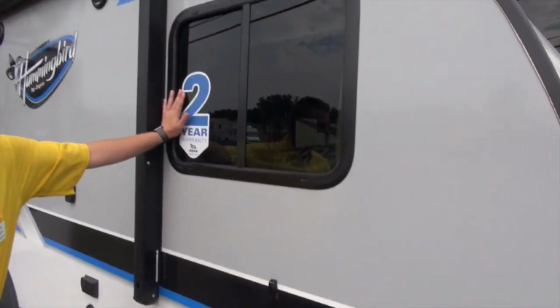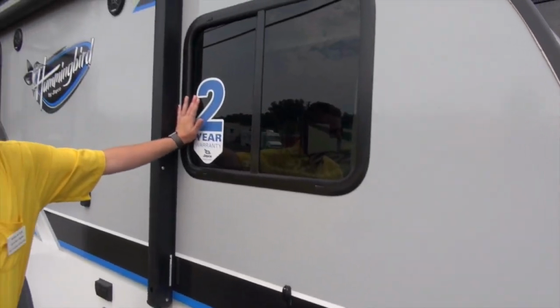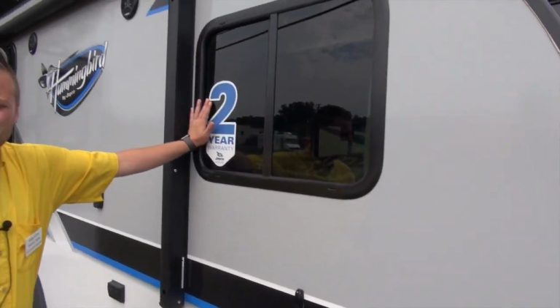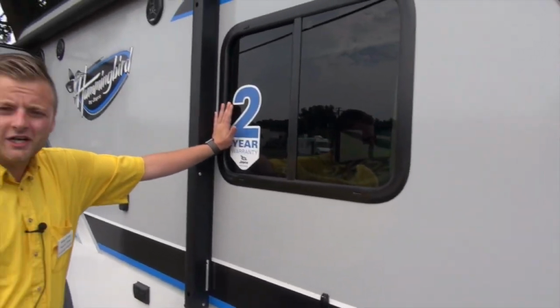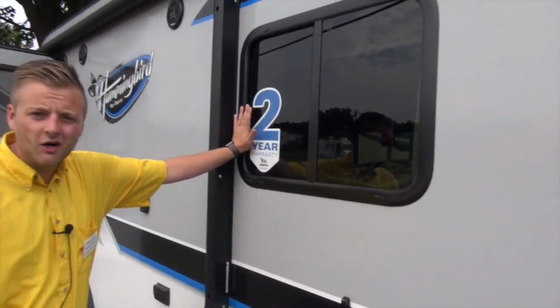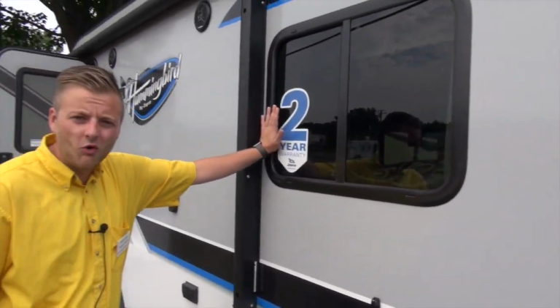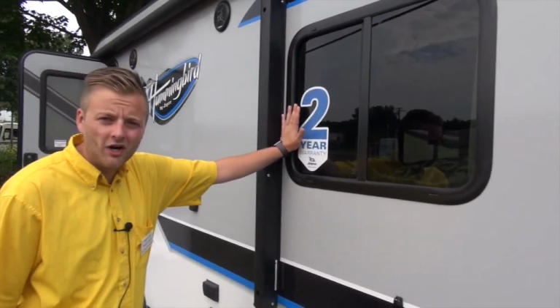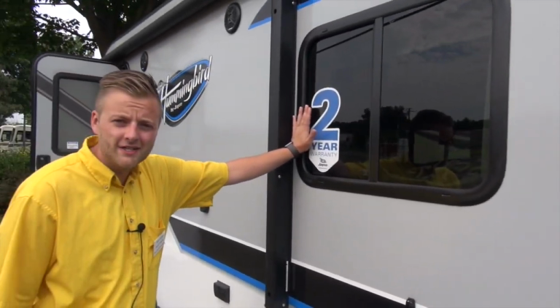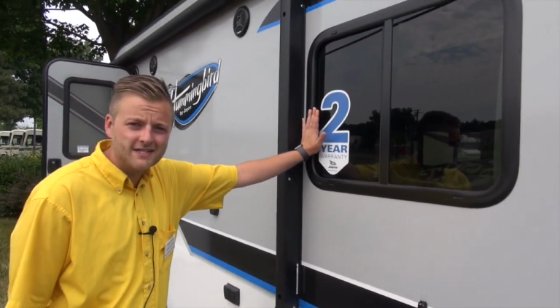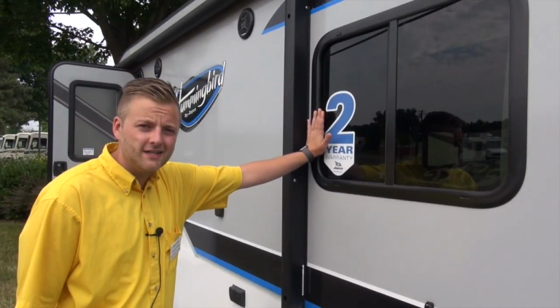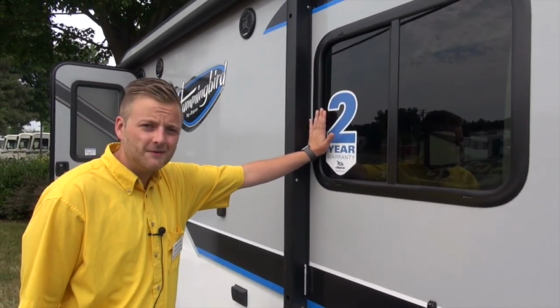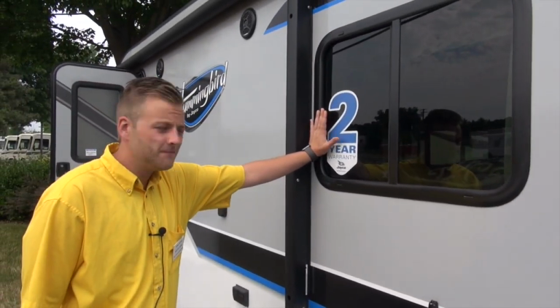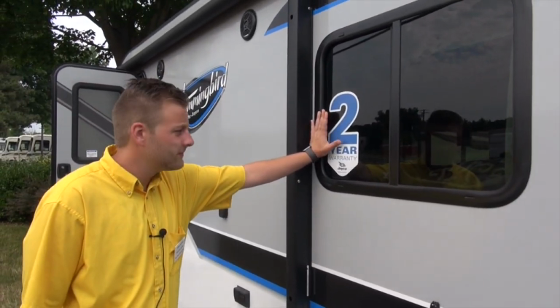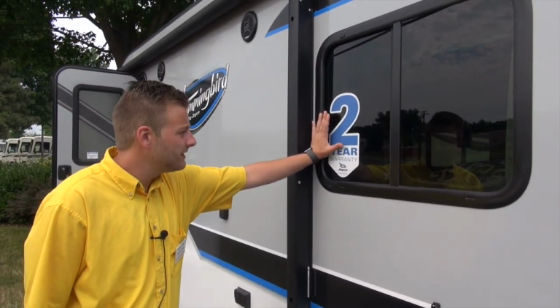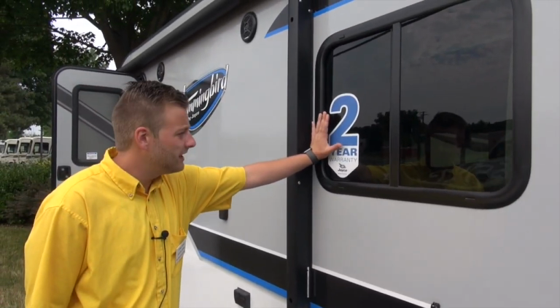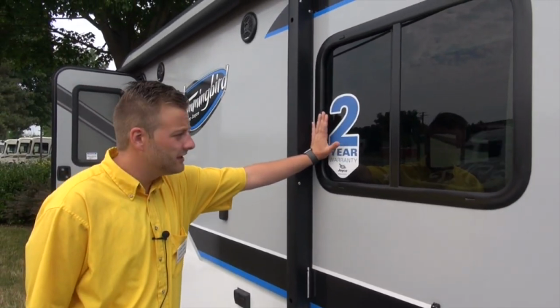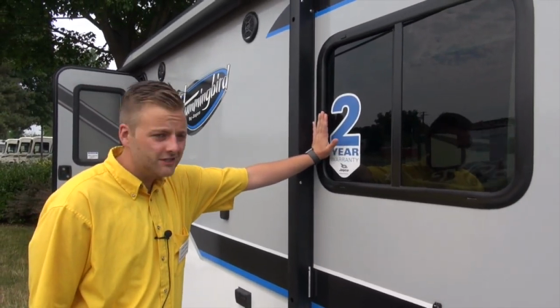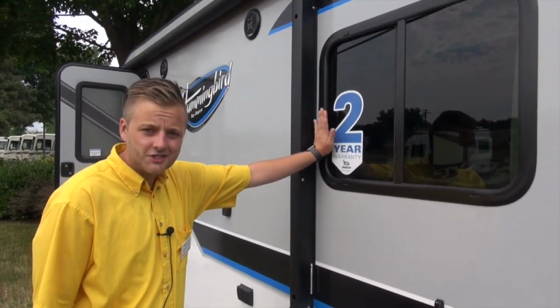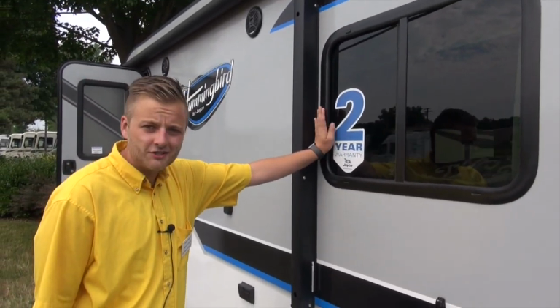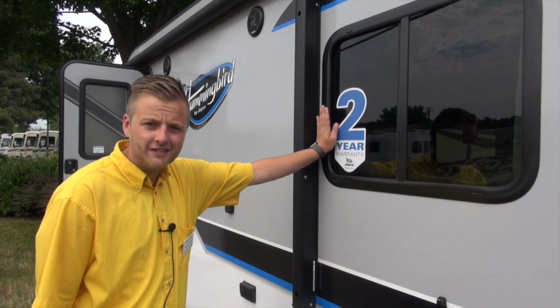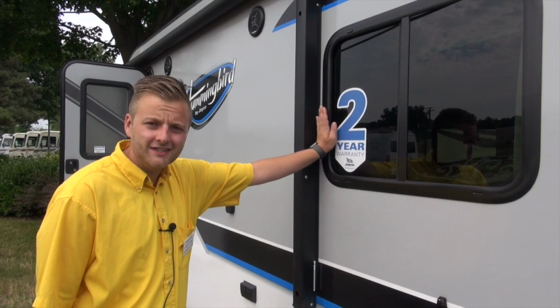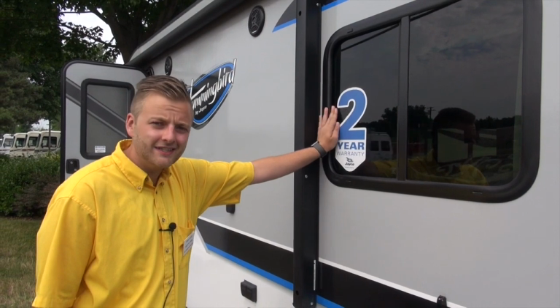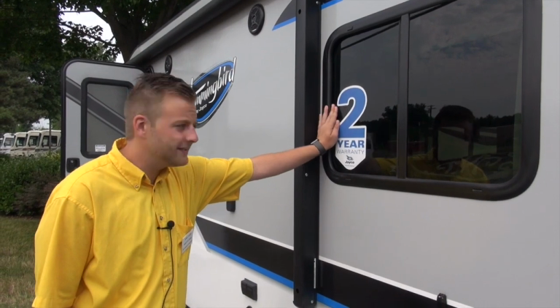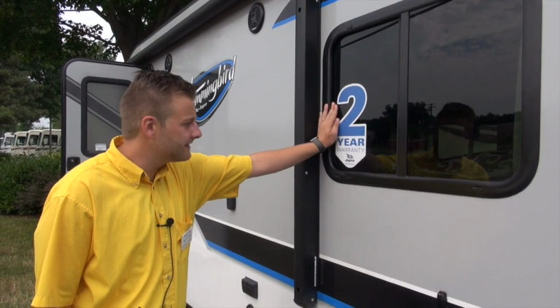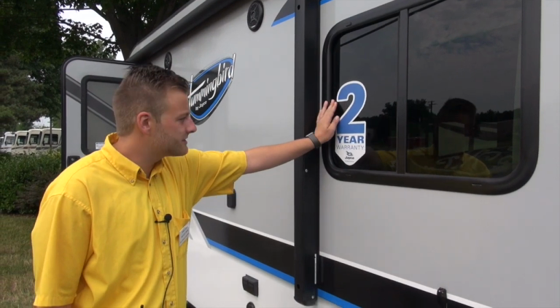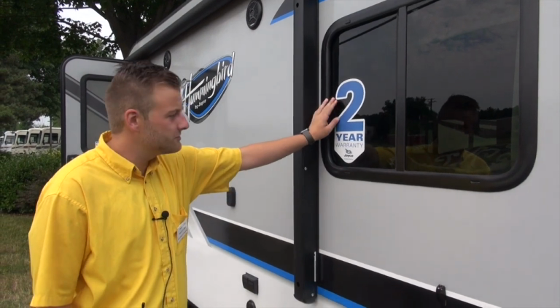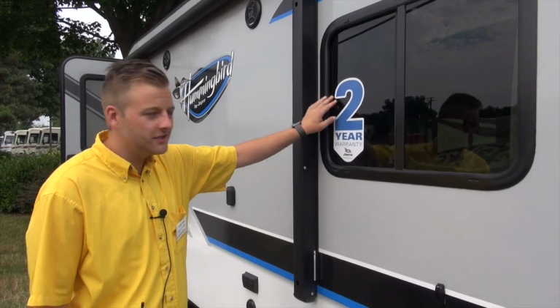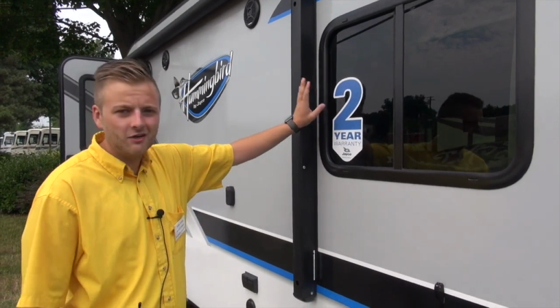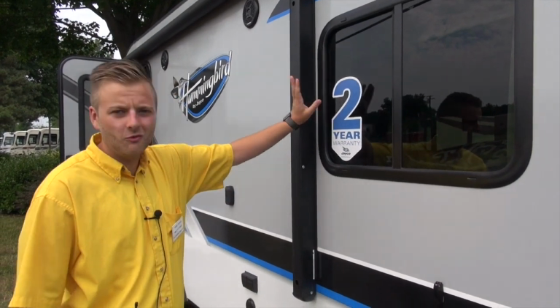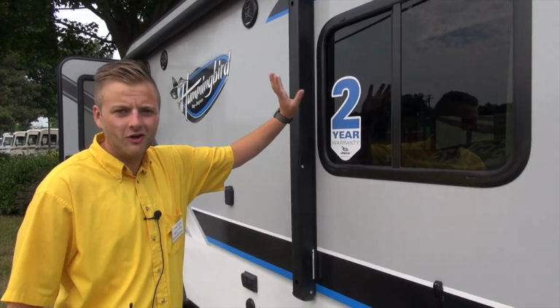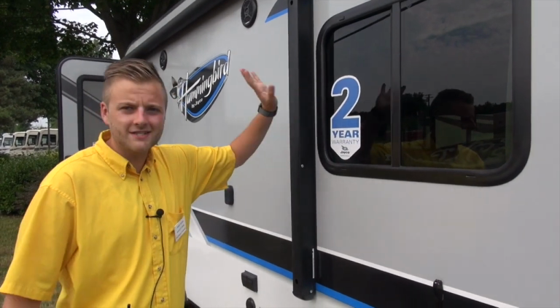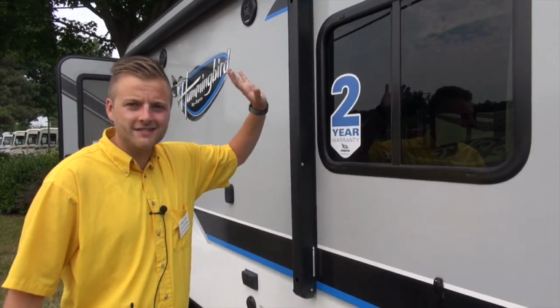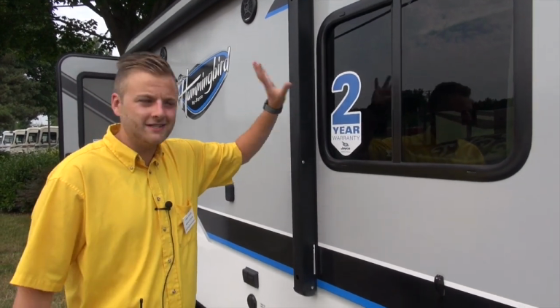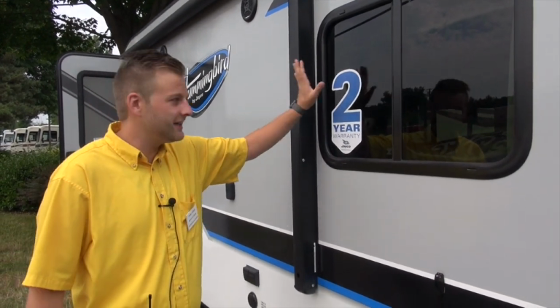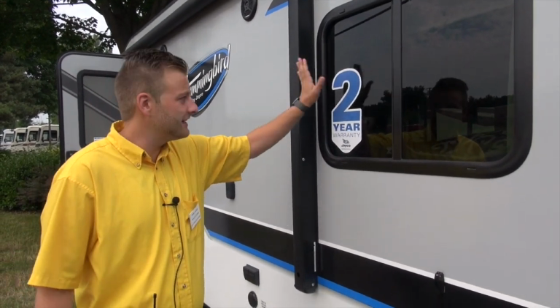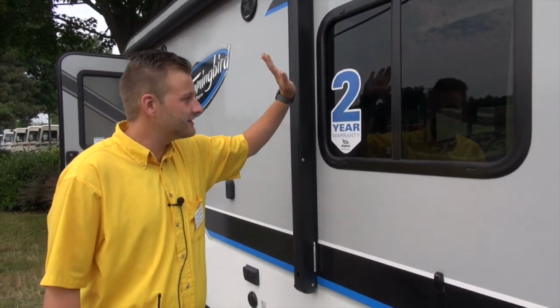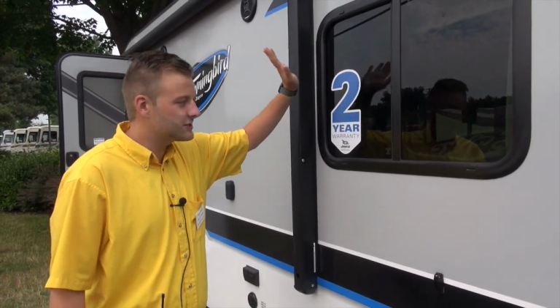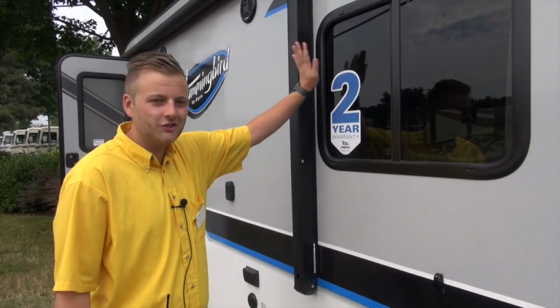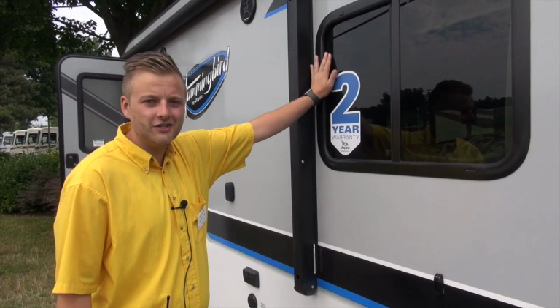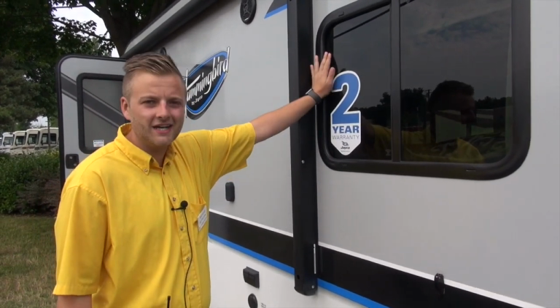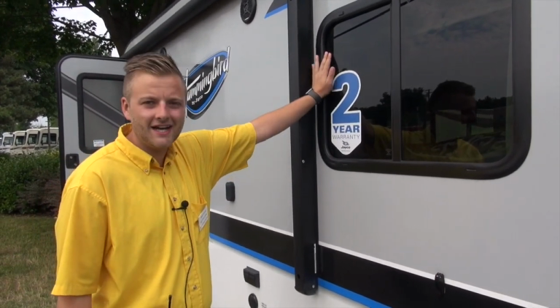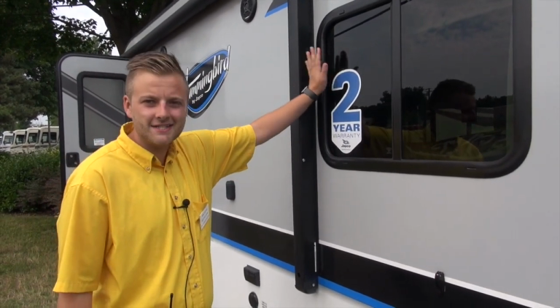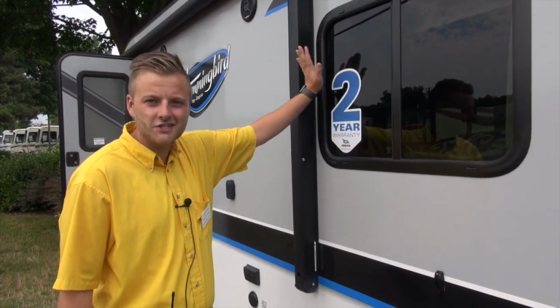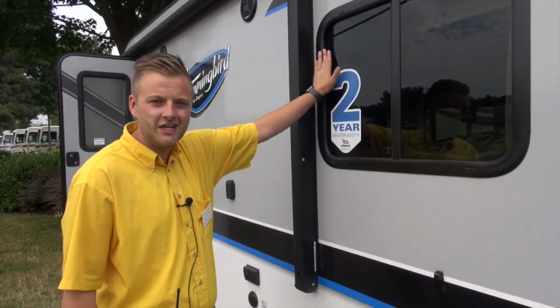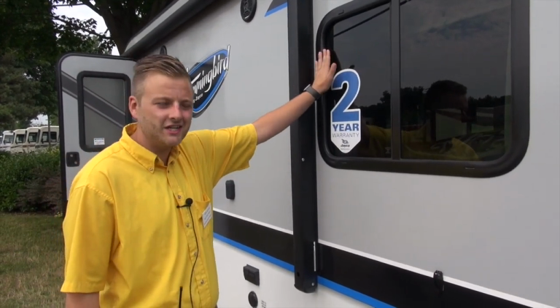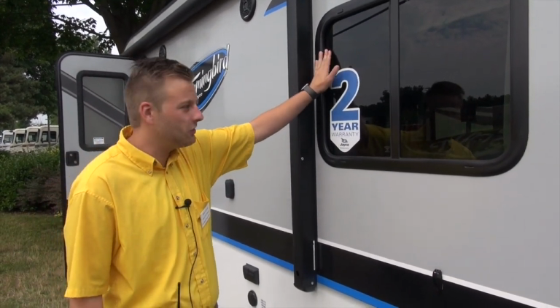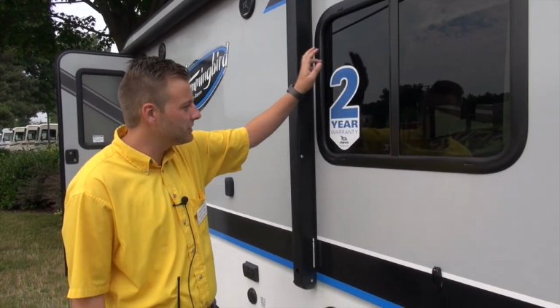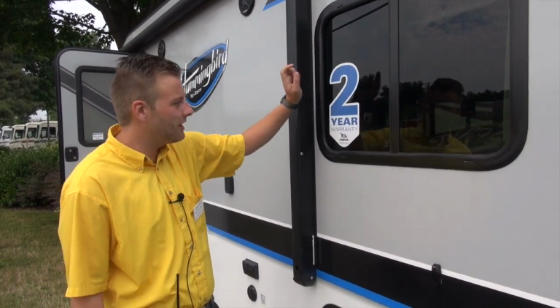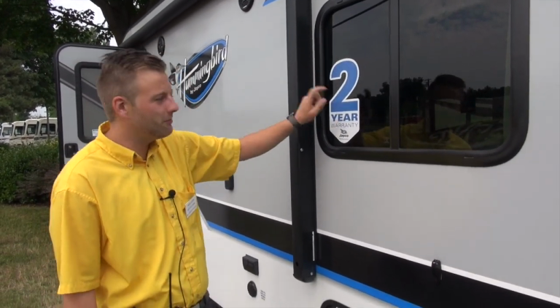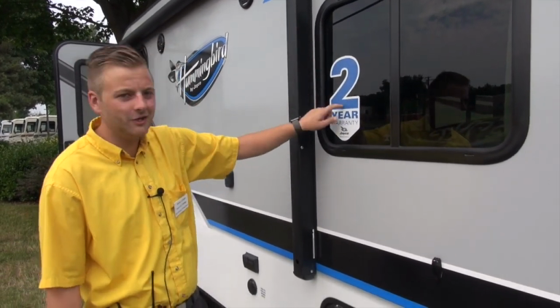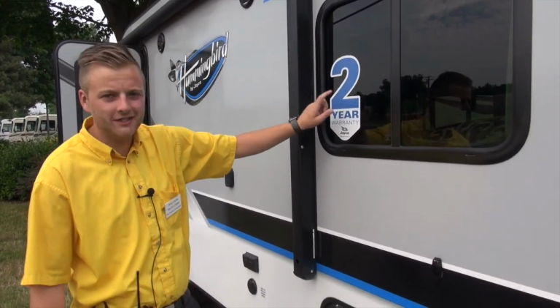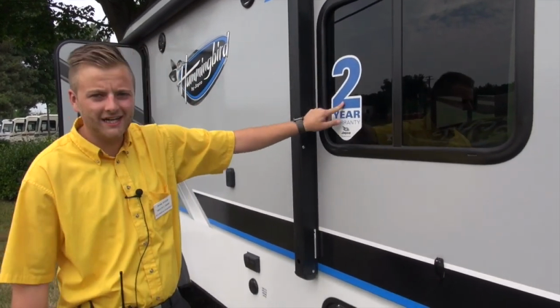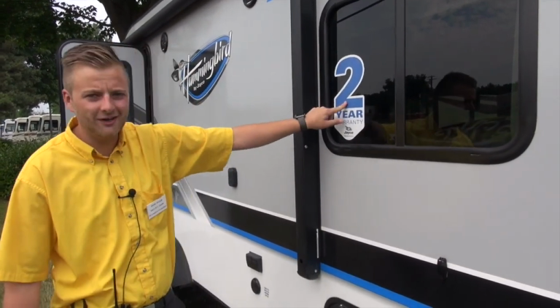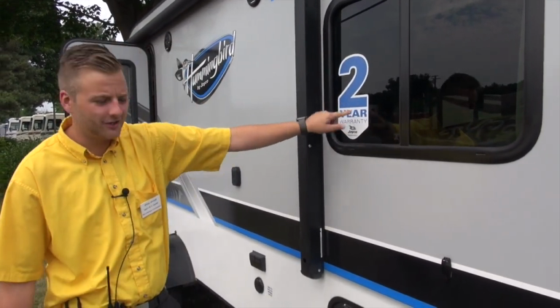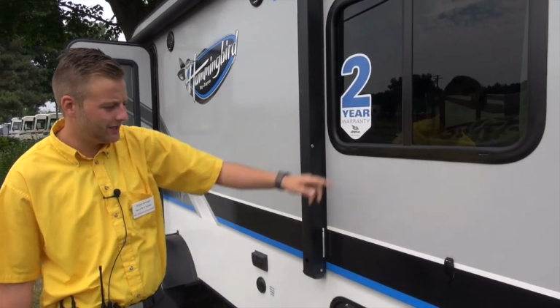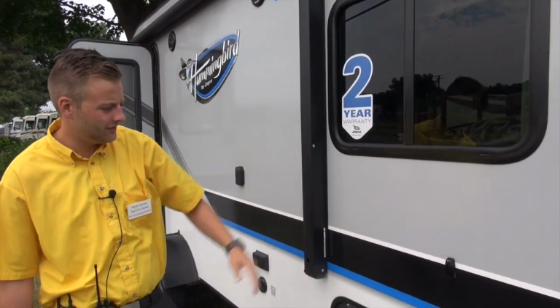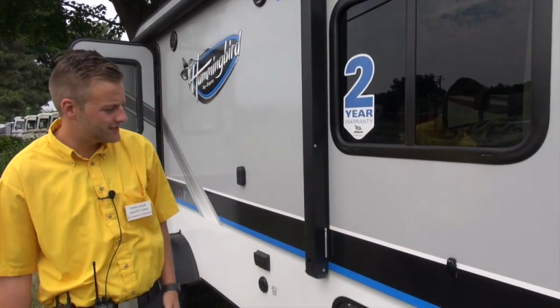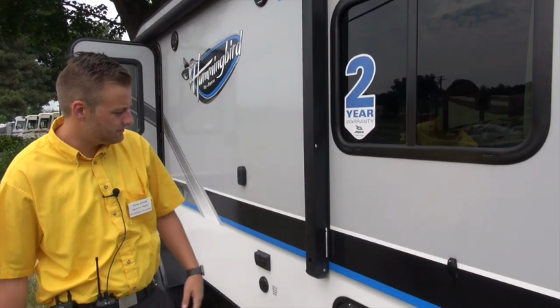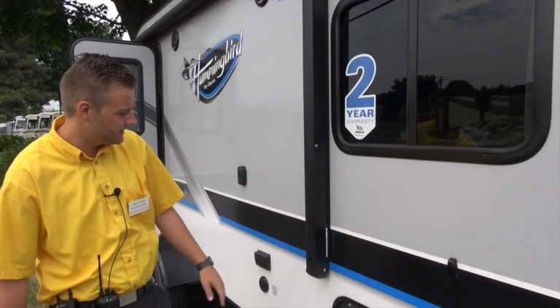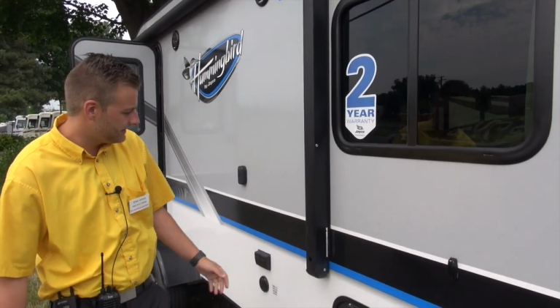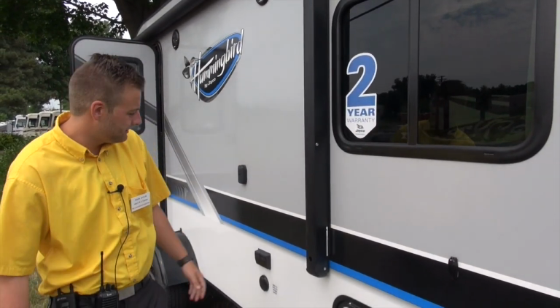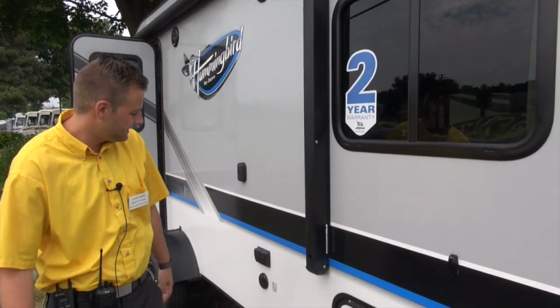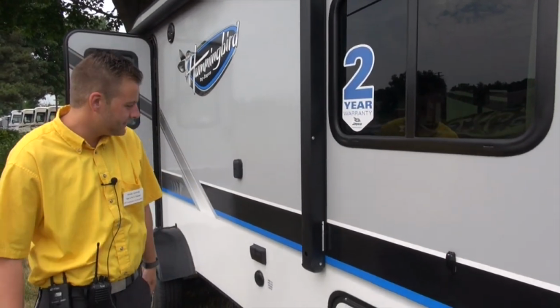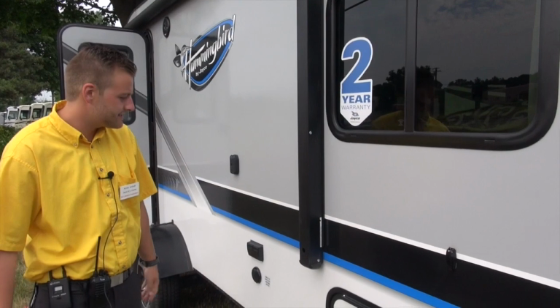Two-year warranty — industry leading two-year warranty. Can't show you guys a Jayco without pointing that one out. That's a big deal, guys.